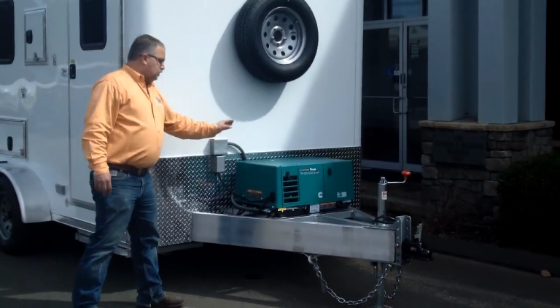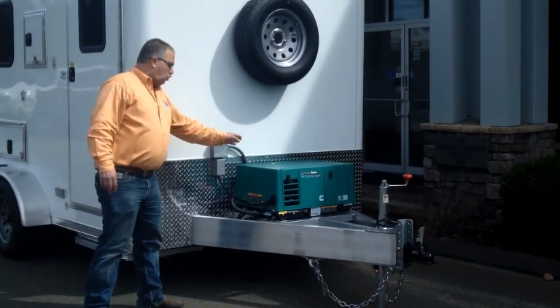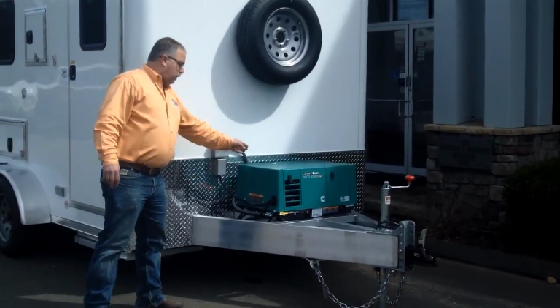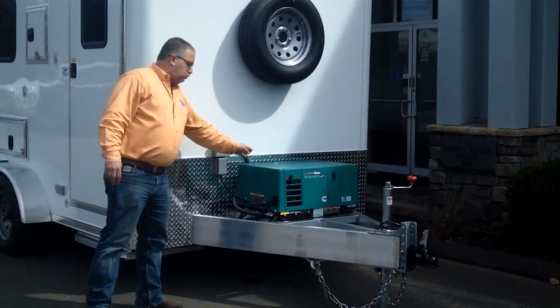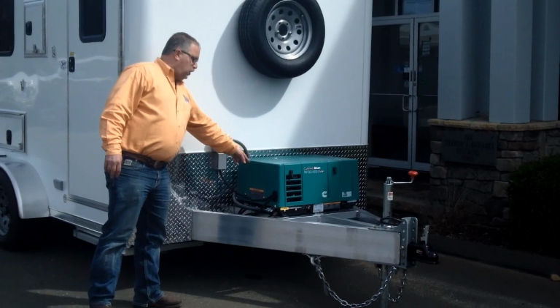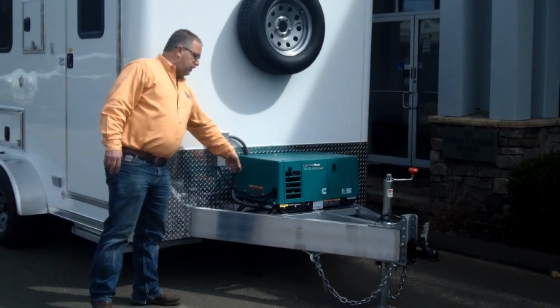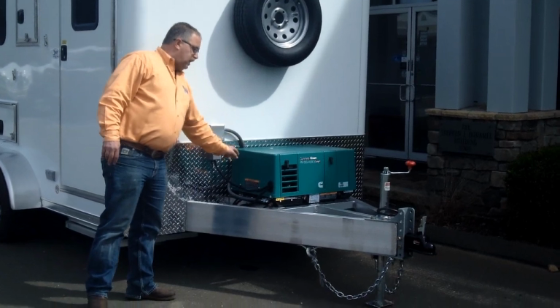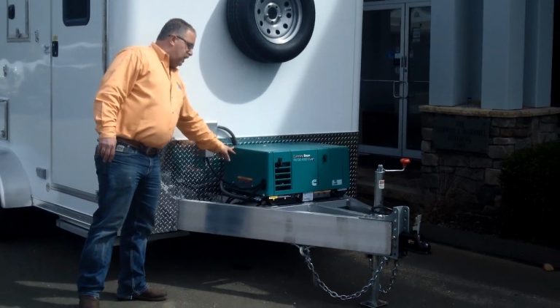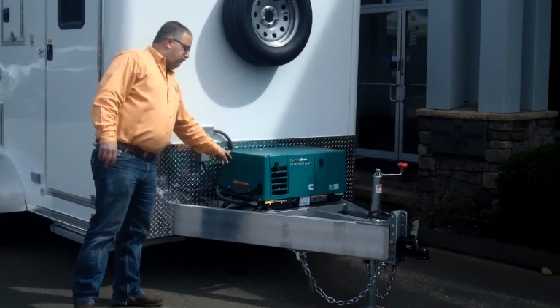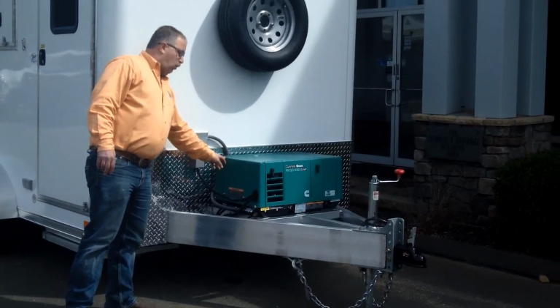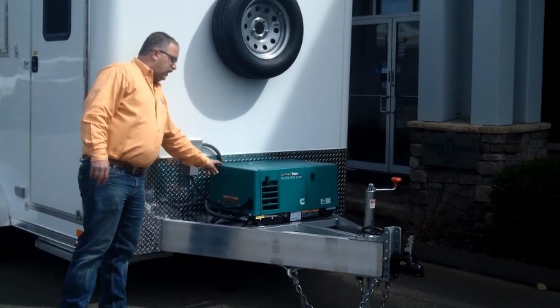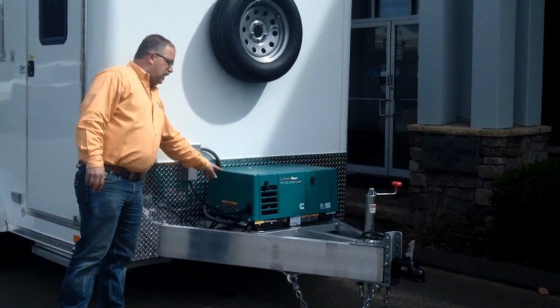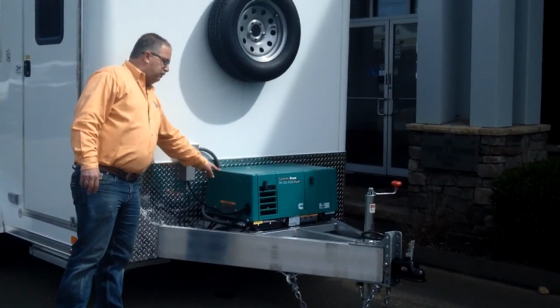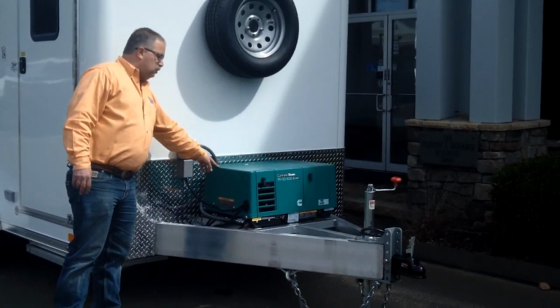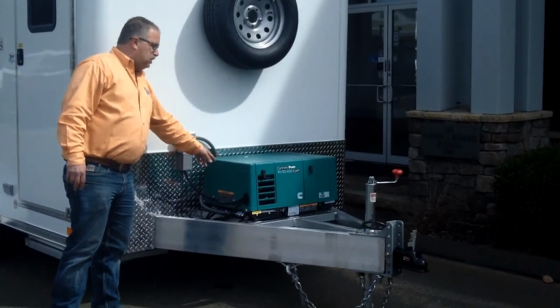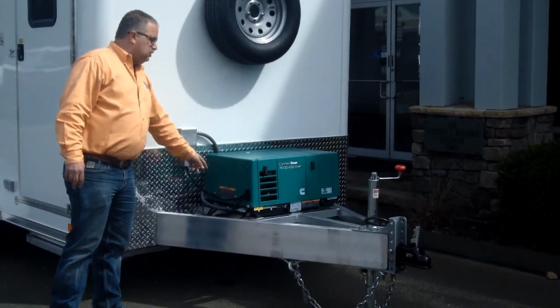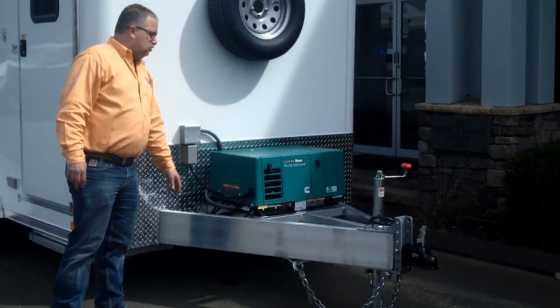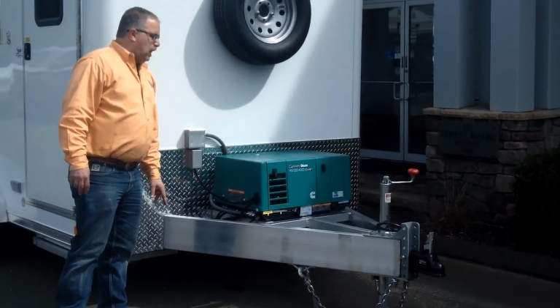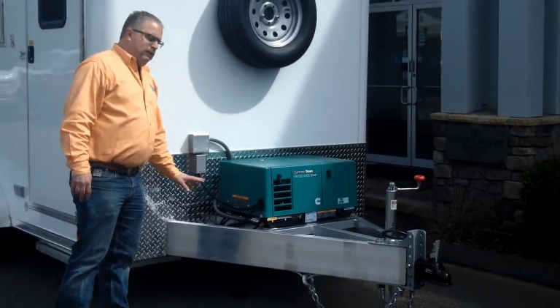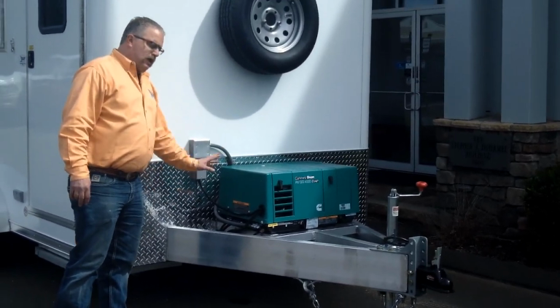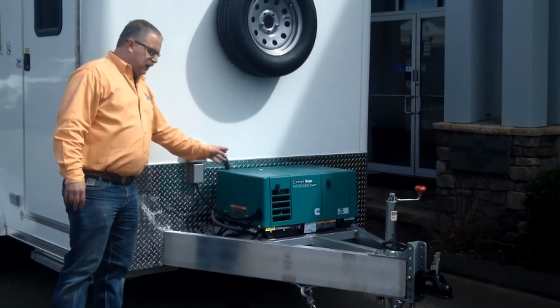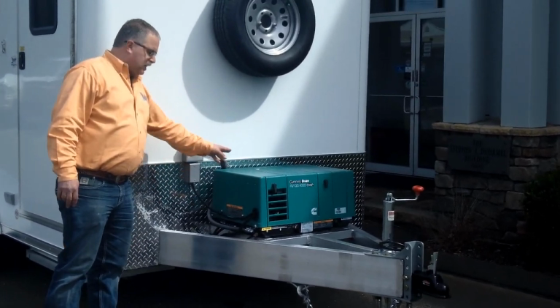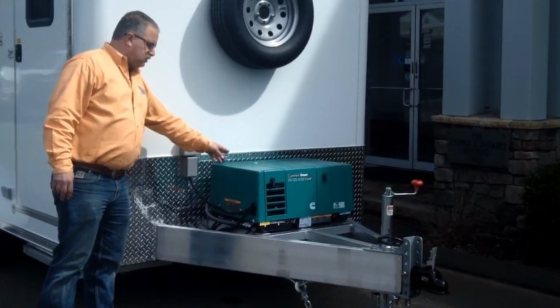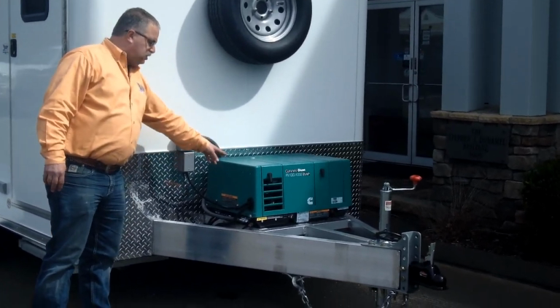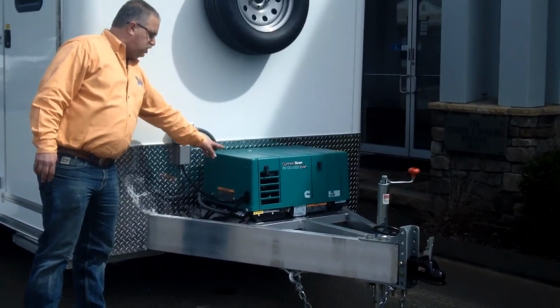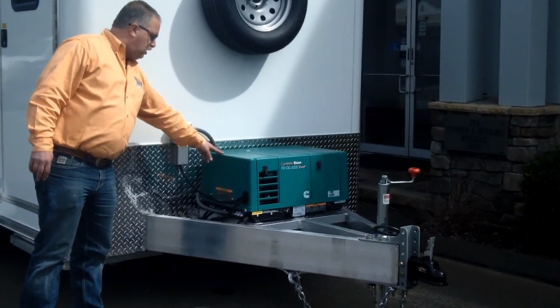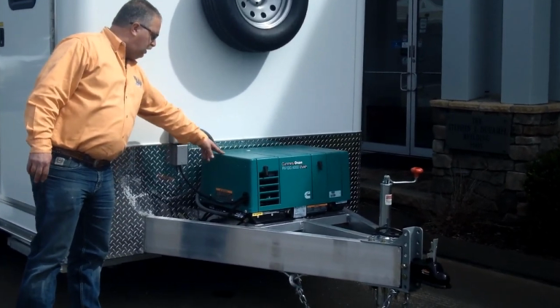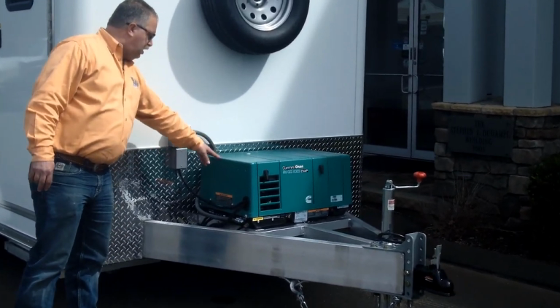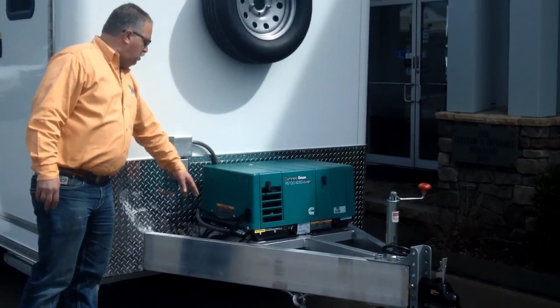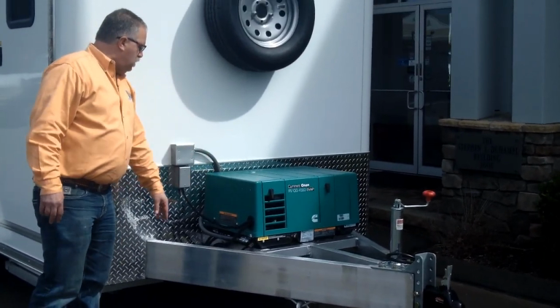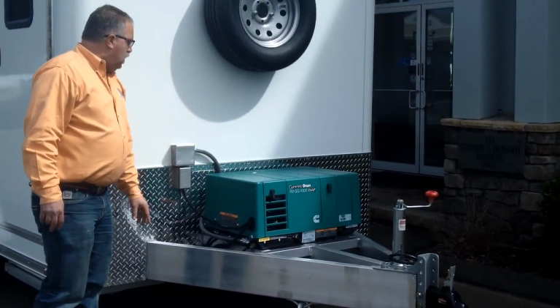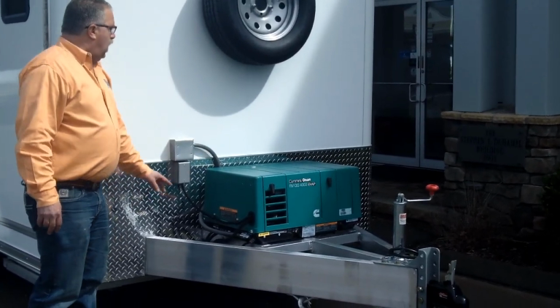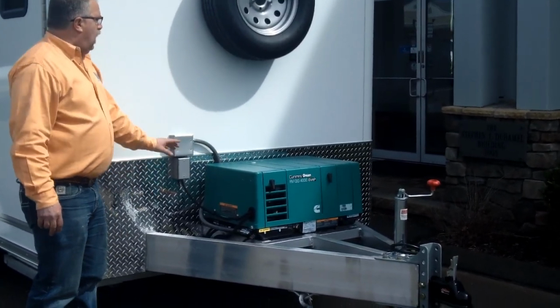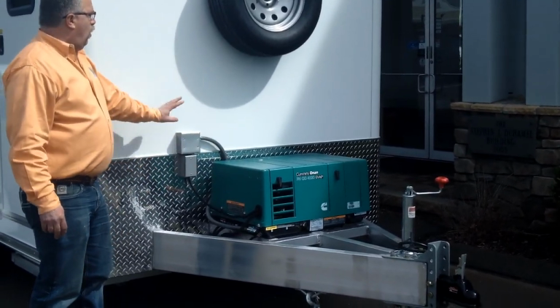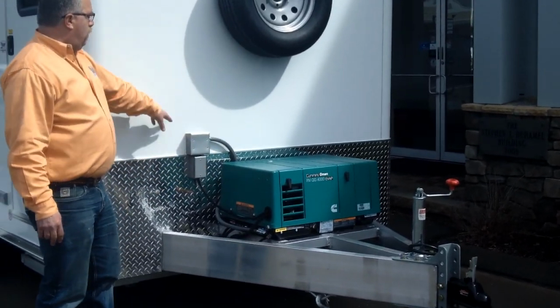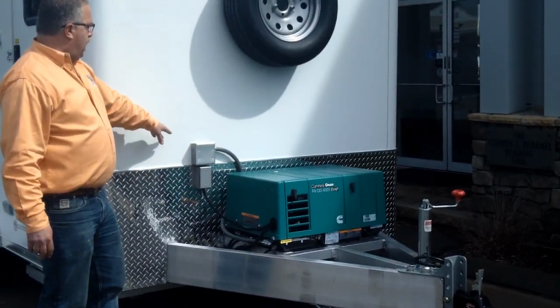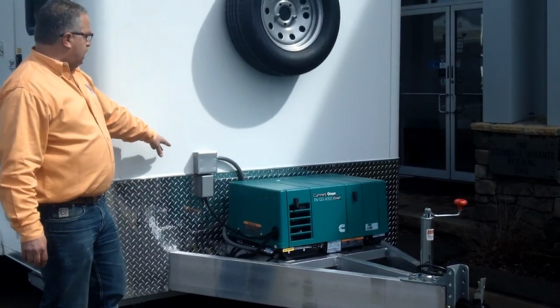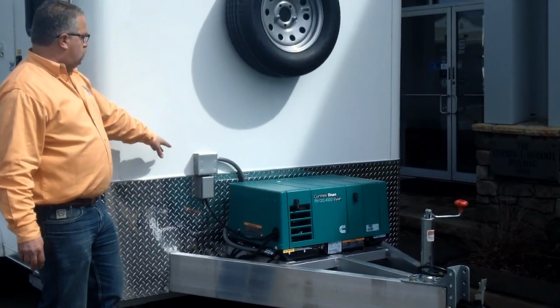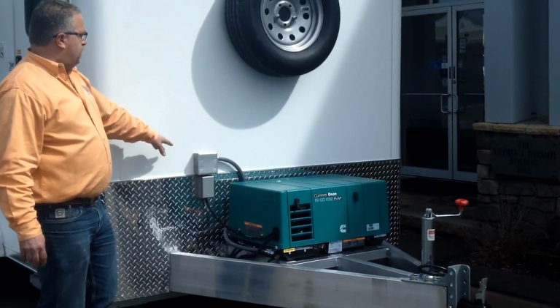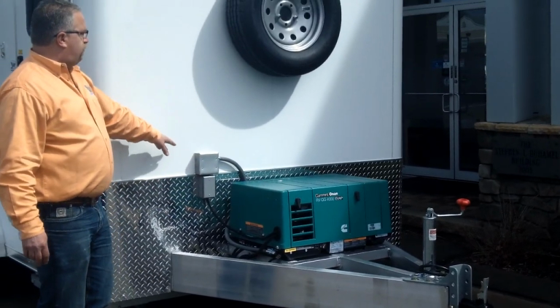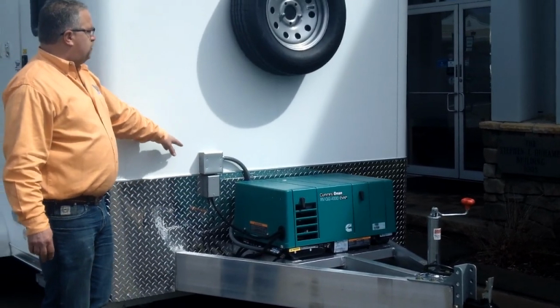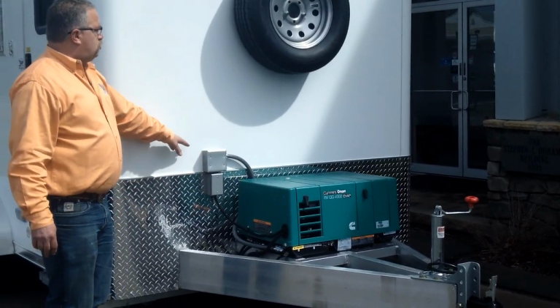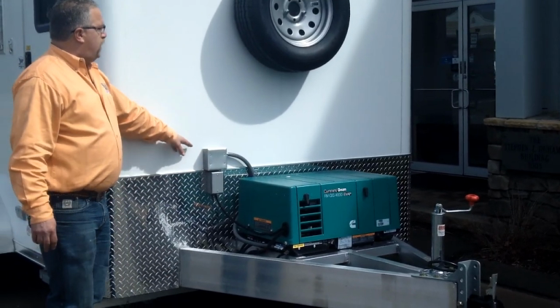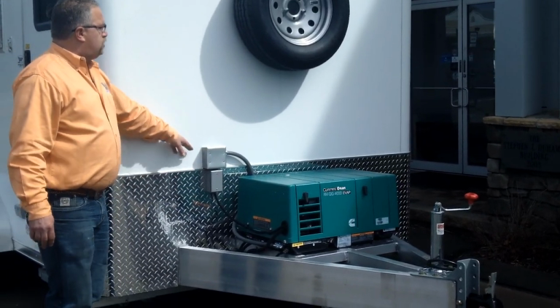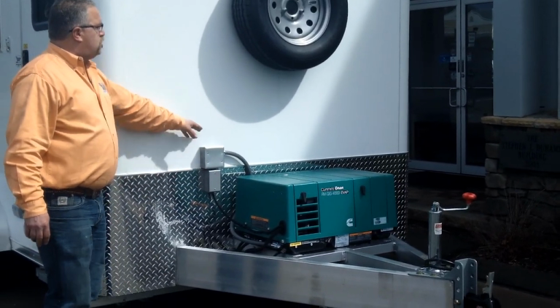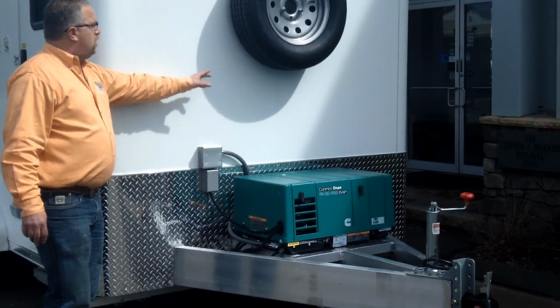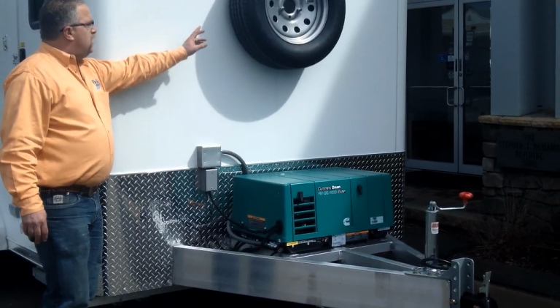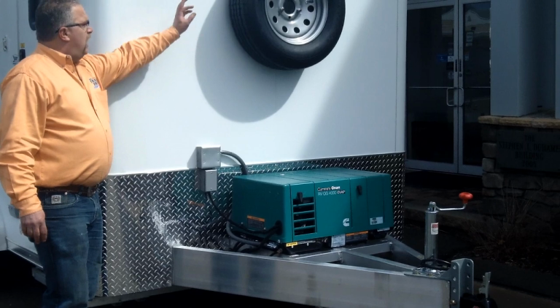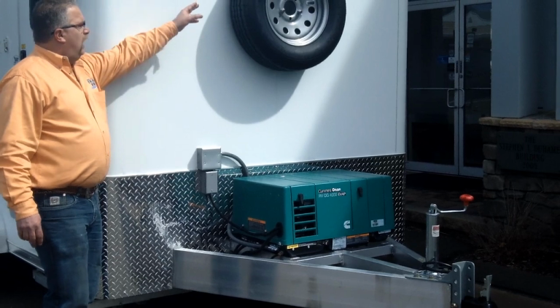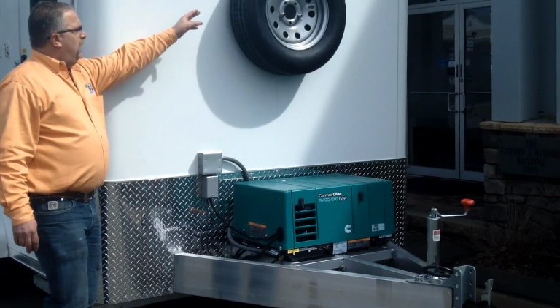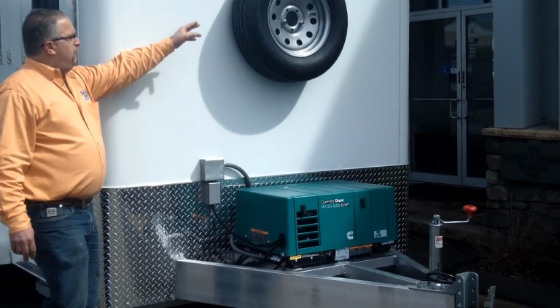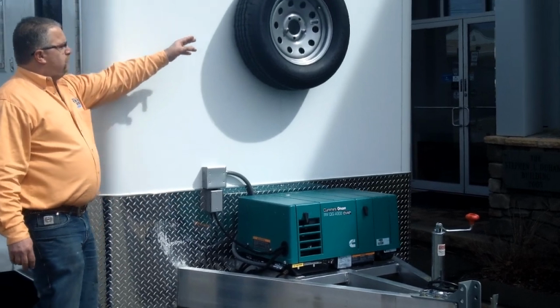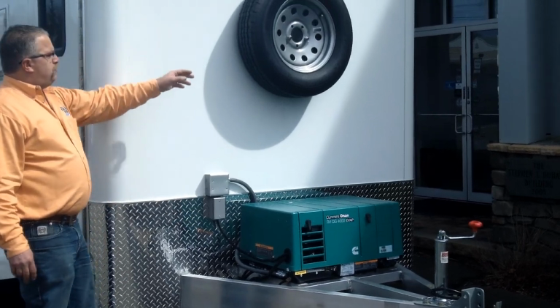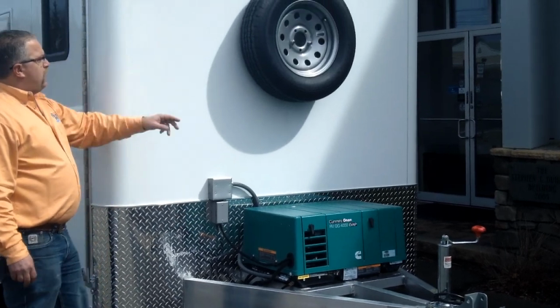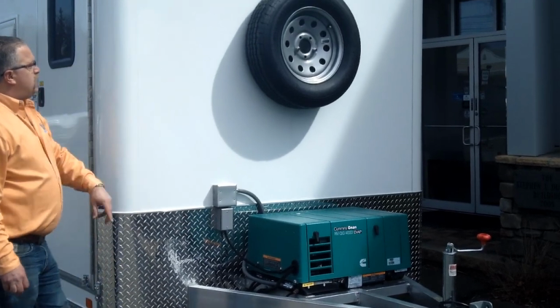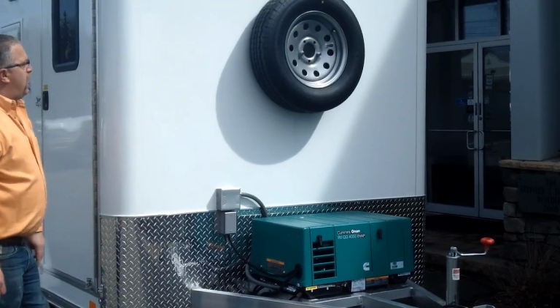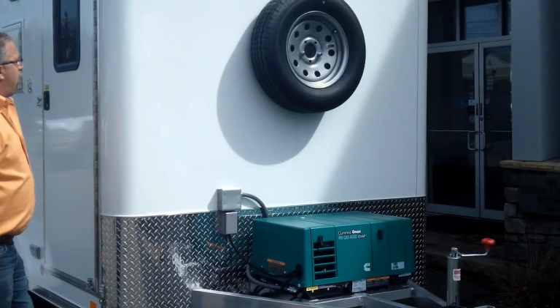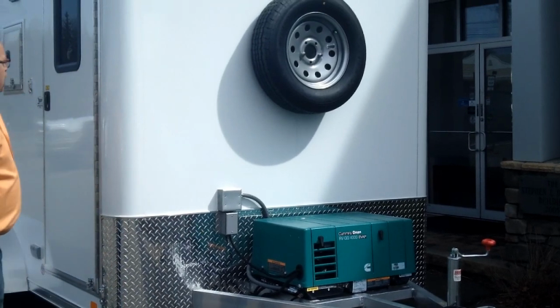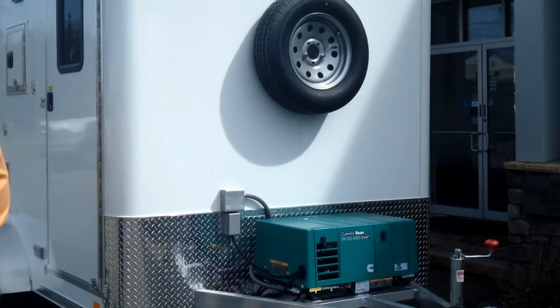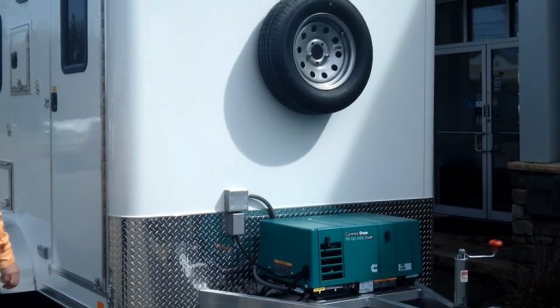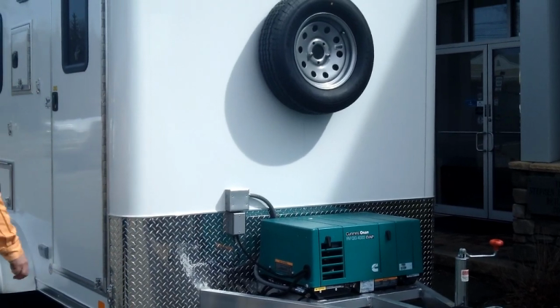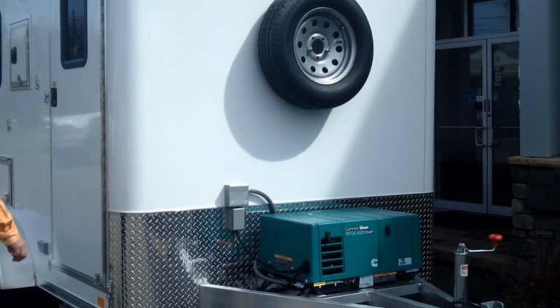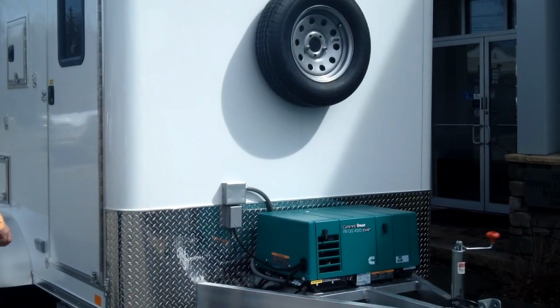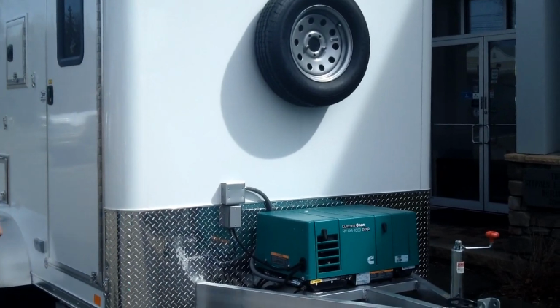It comes equipped with a 4kw gasoline generator, automatic transfer switch, and a spare tire mounted on the front.